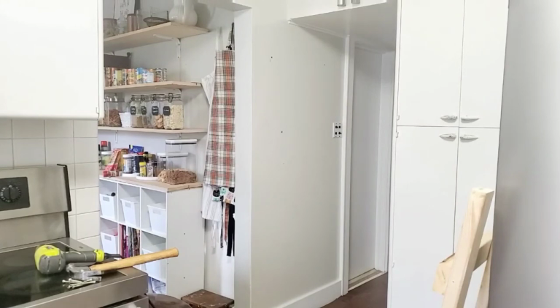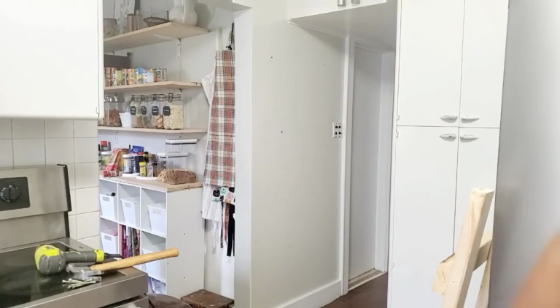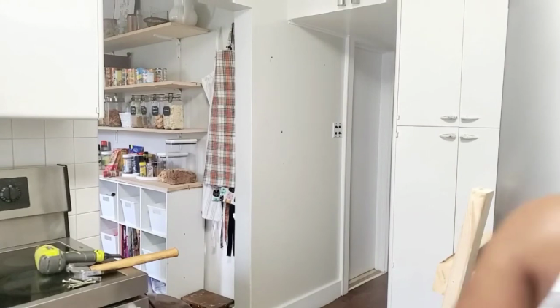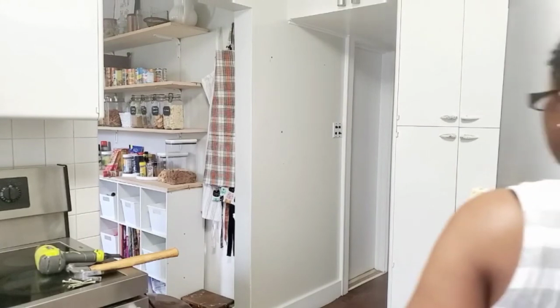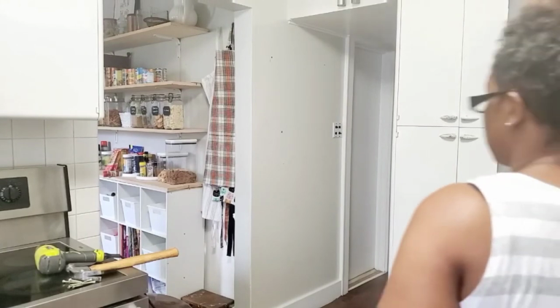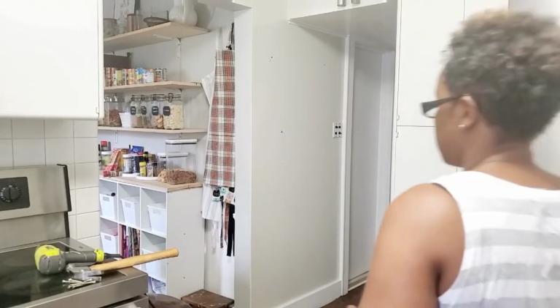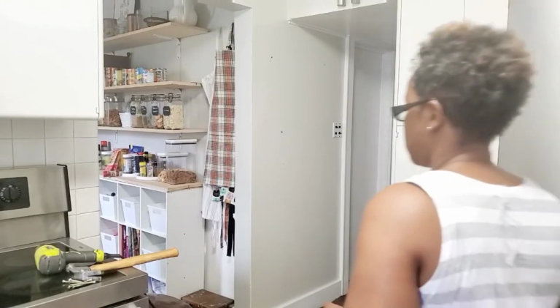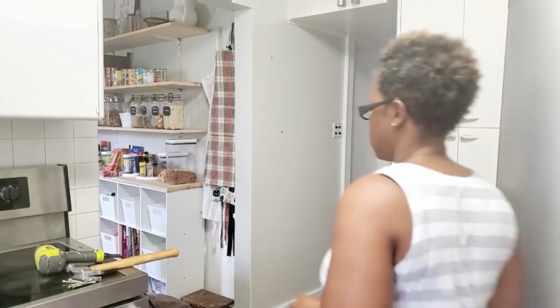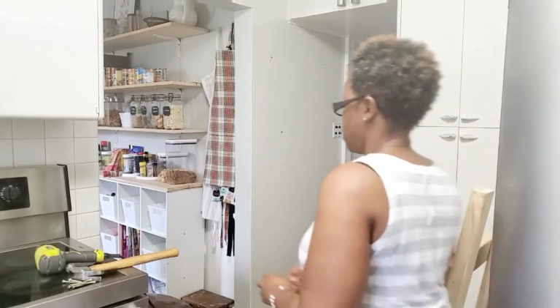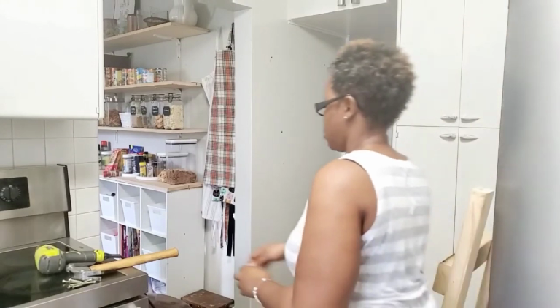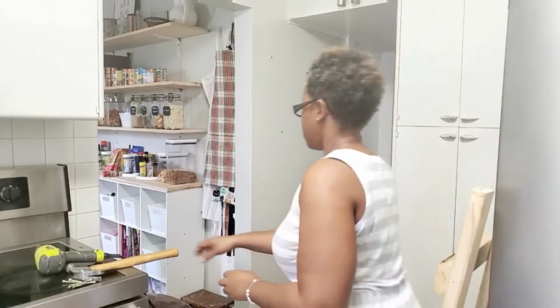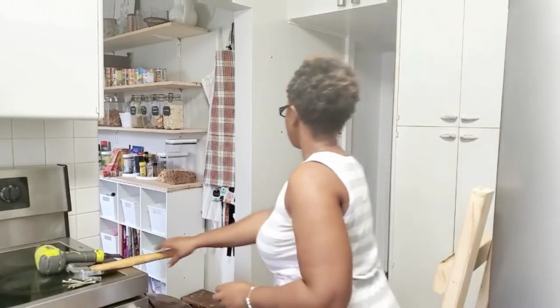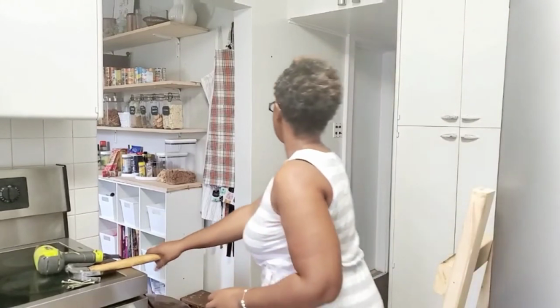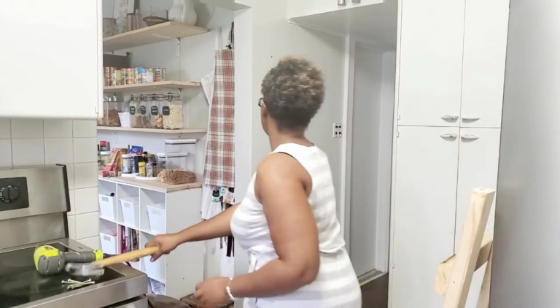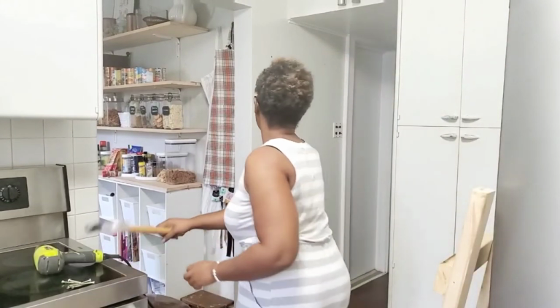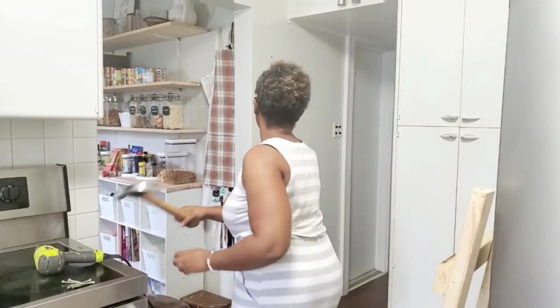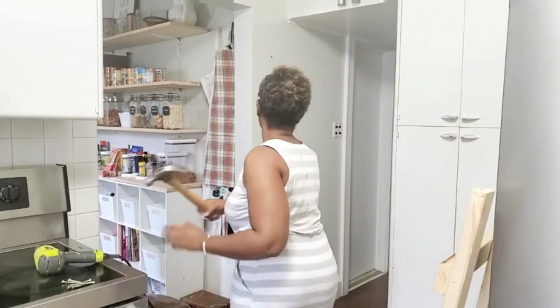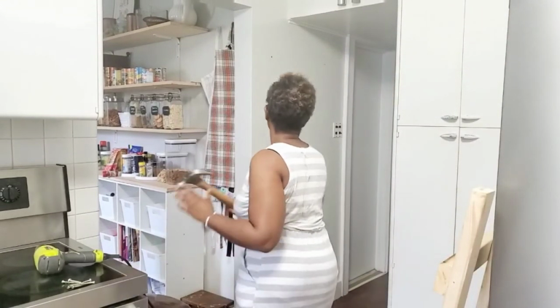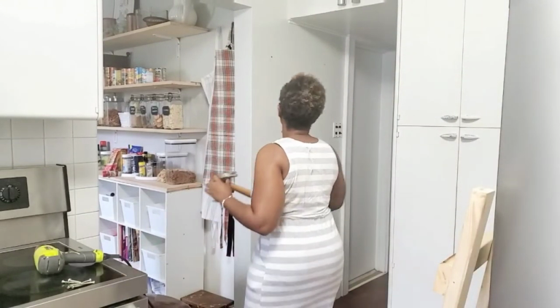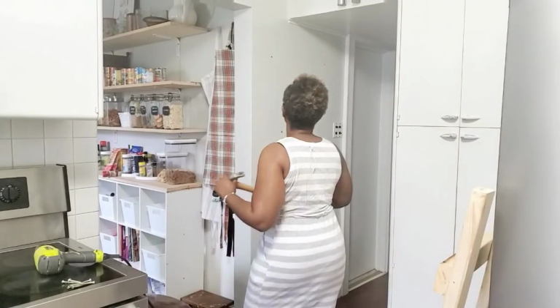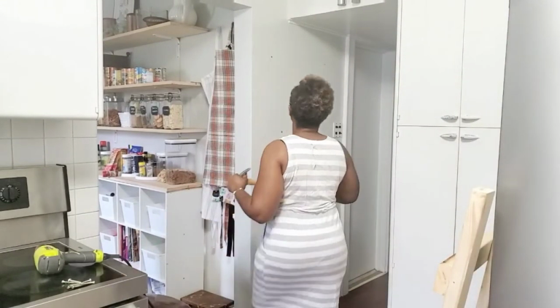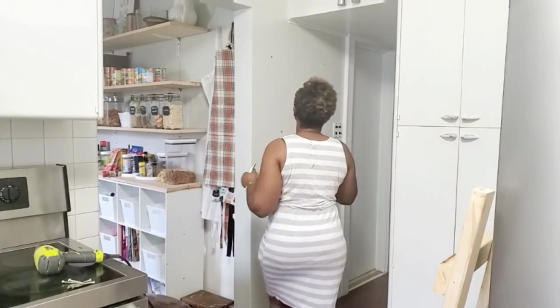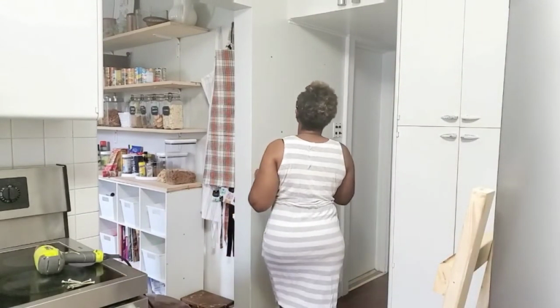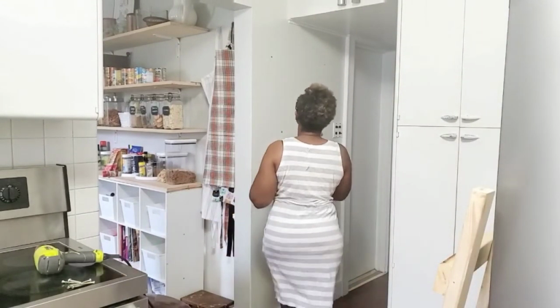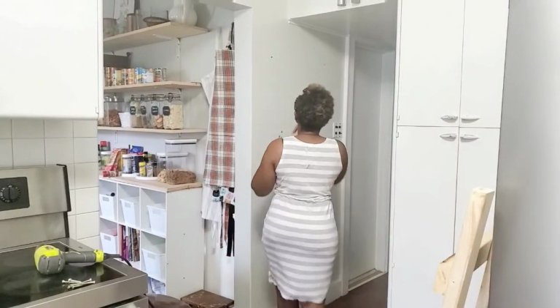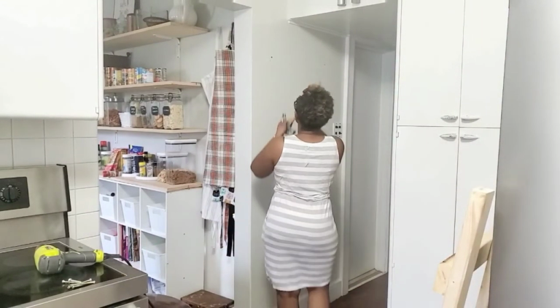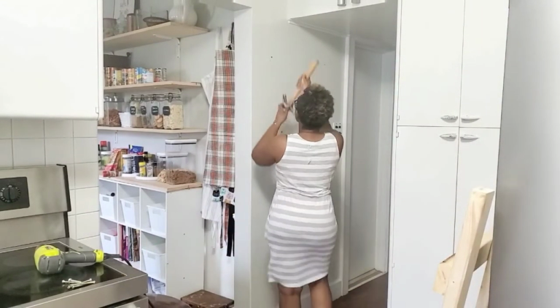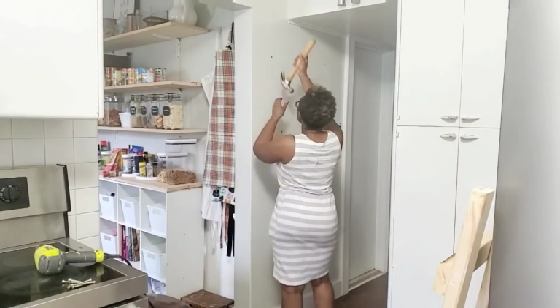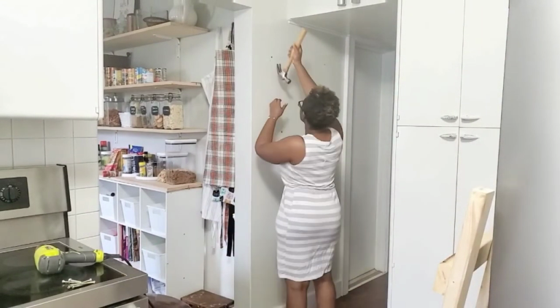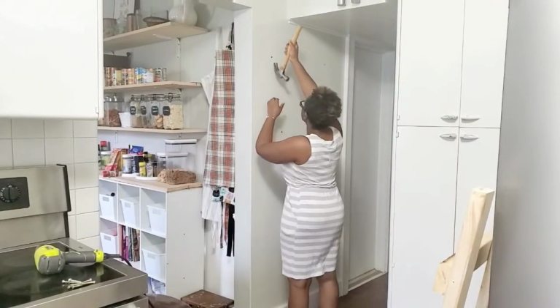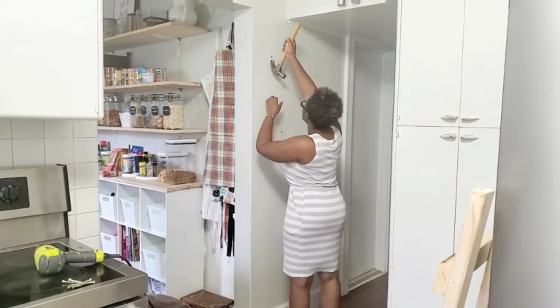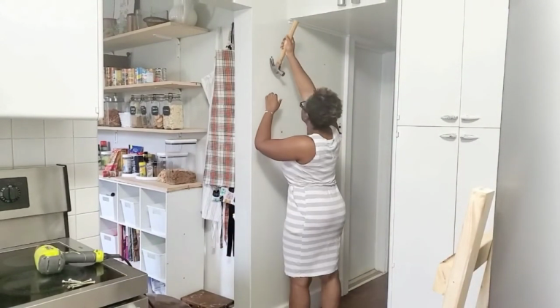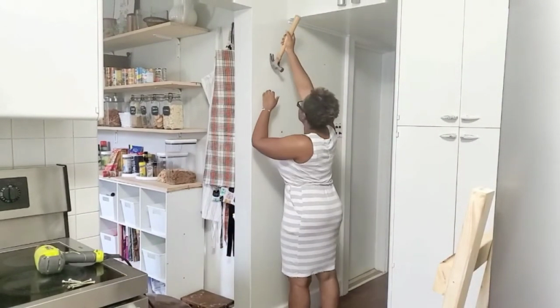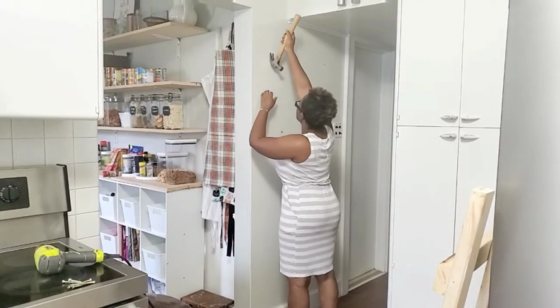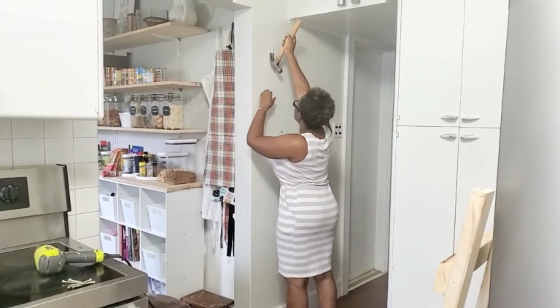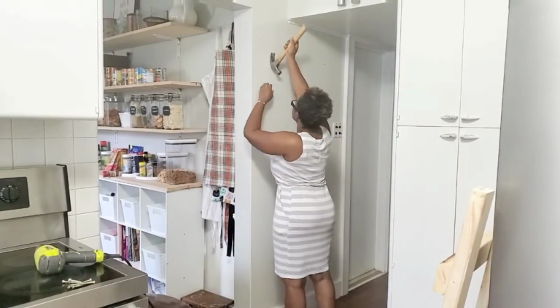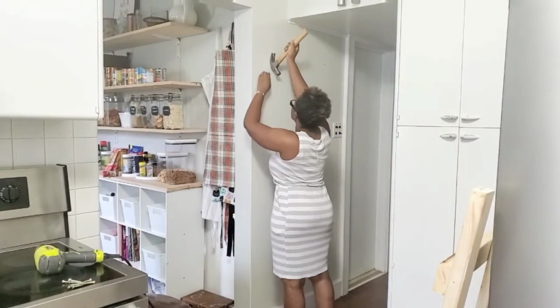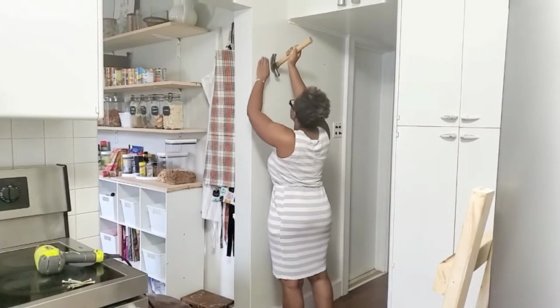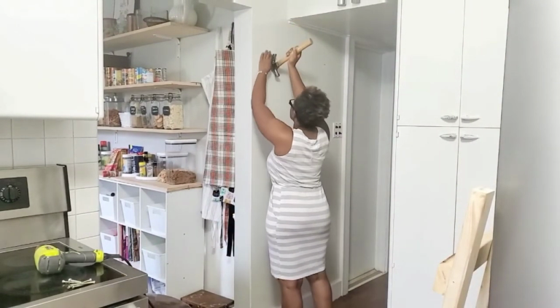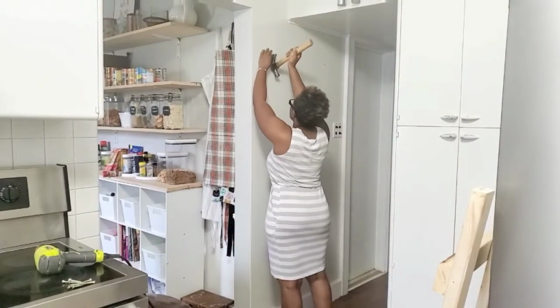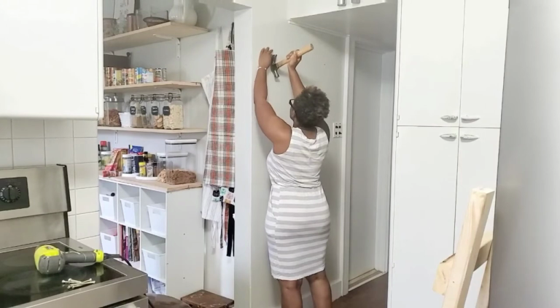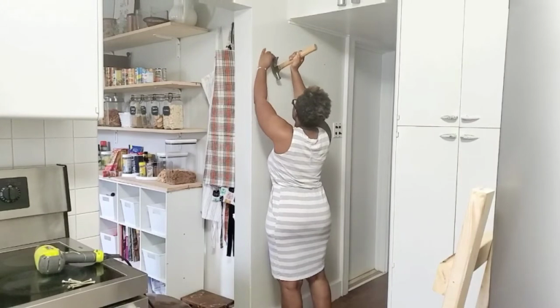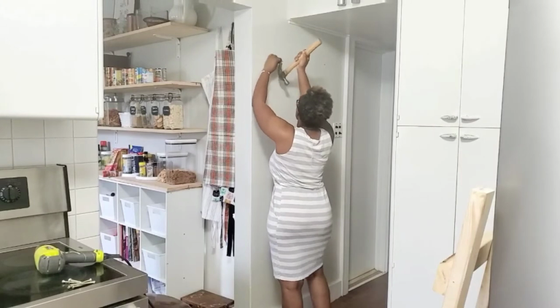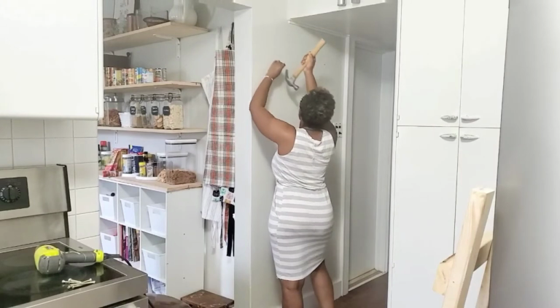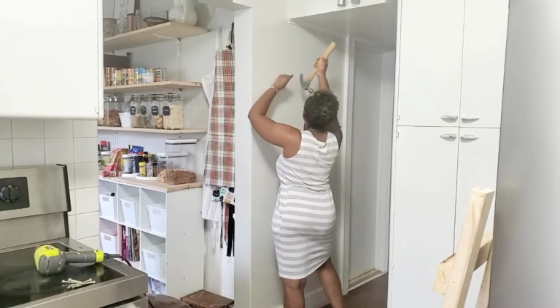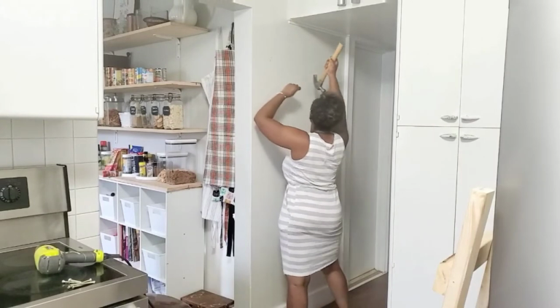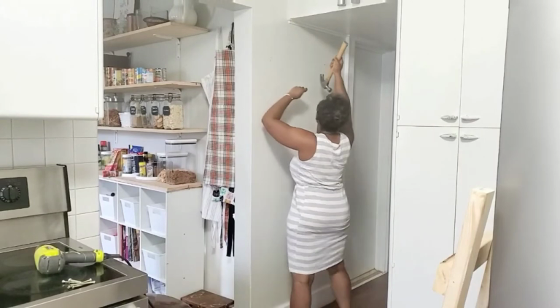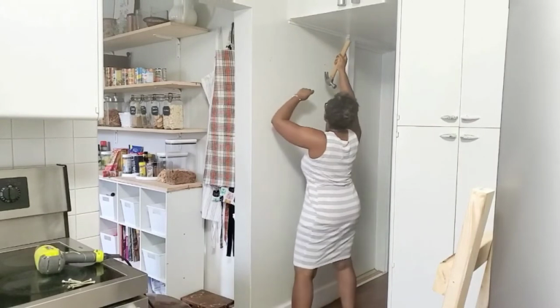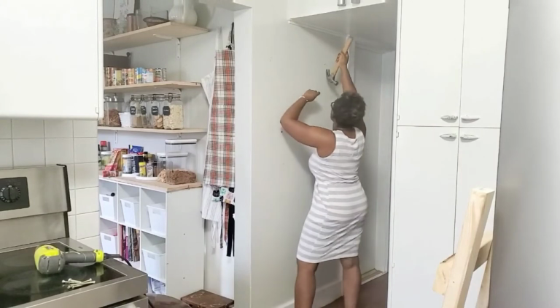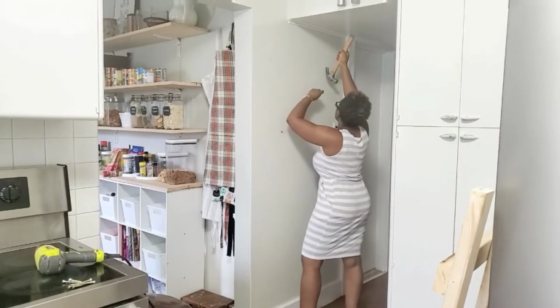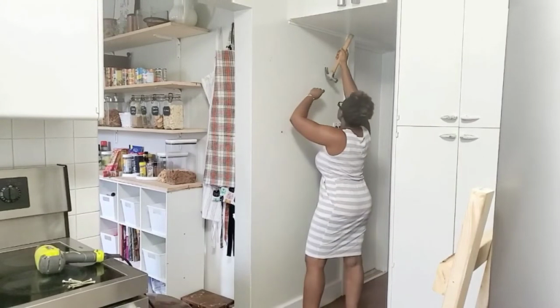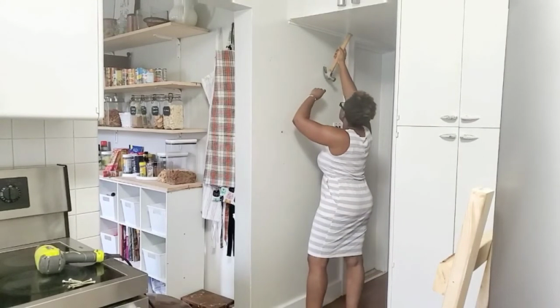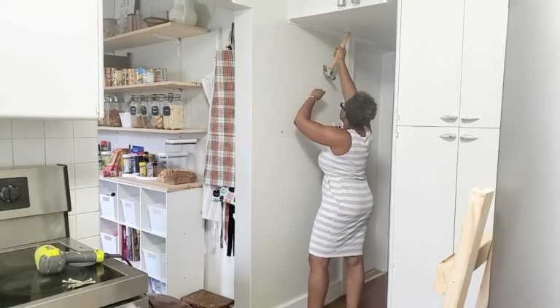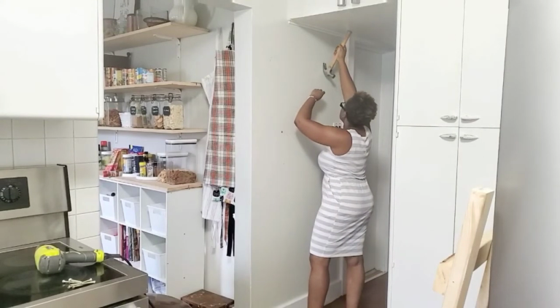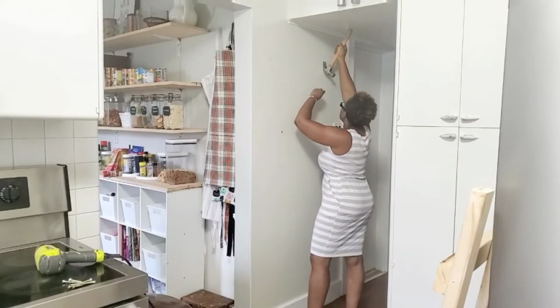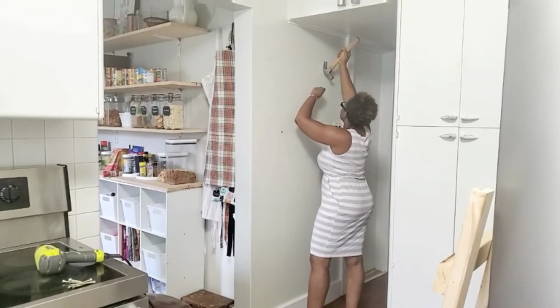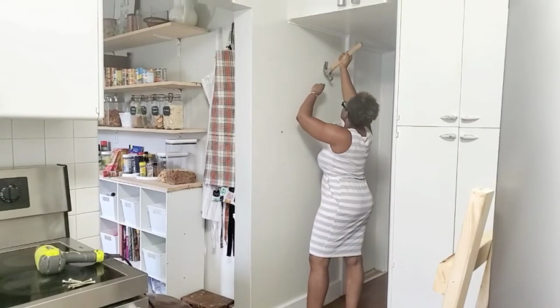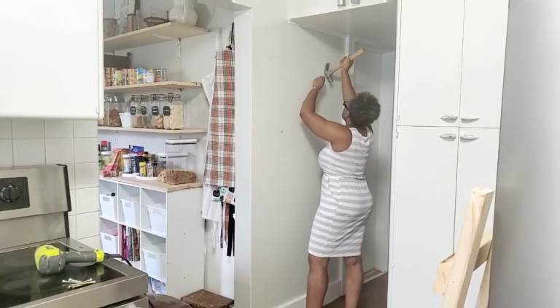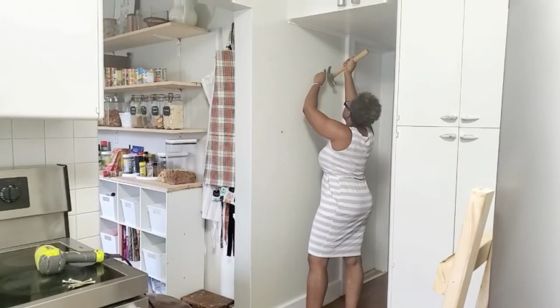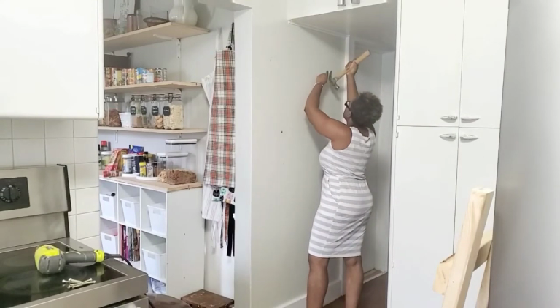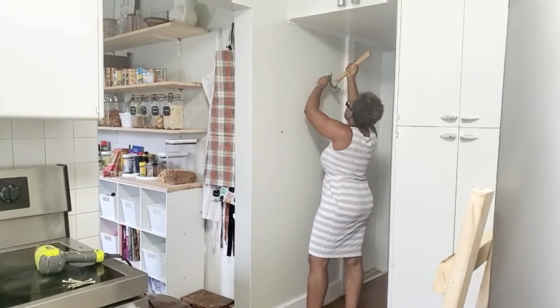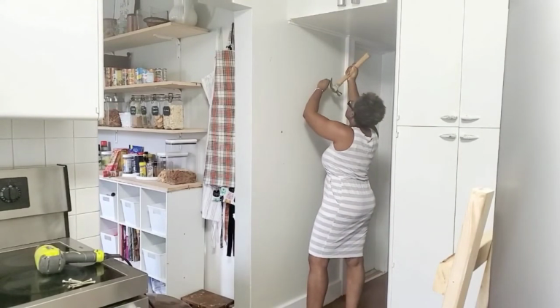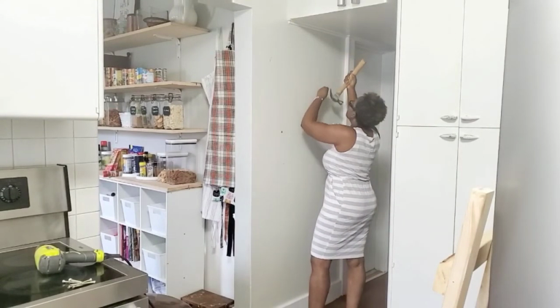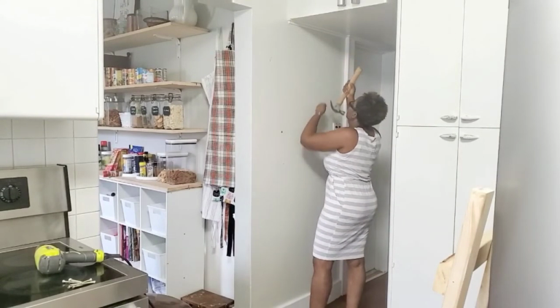So now I'm just moving this old tea towel holder out of the way so that I can start the process on this wall.